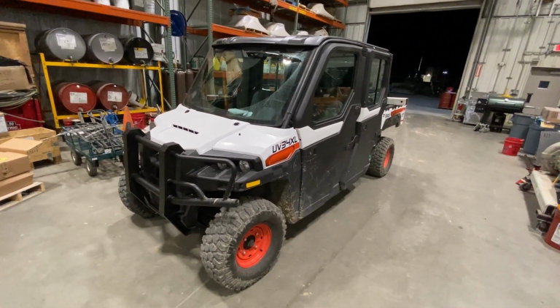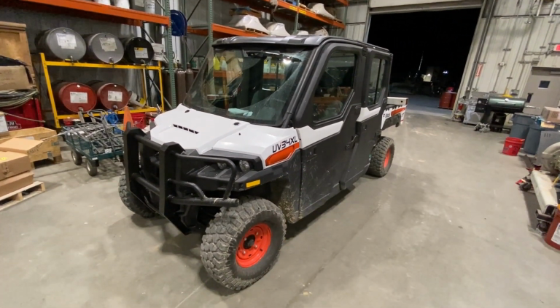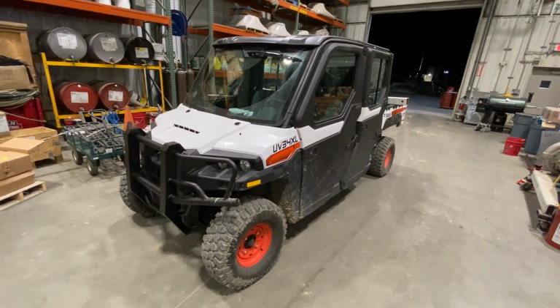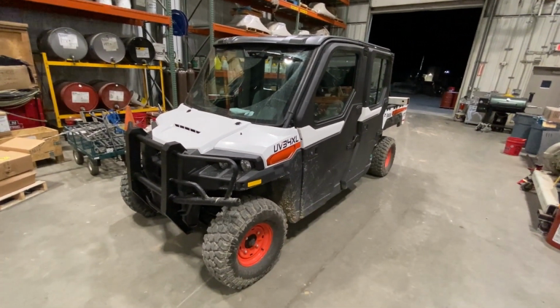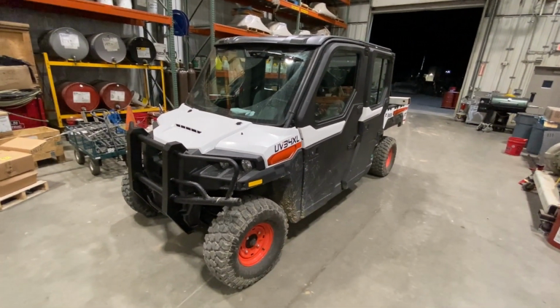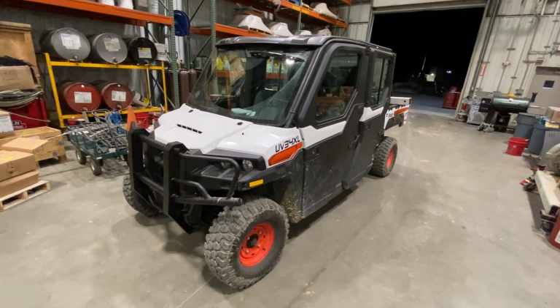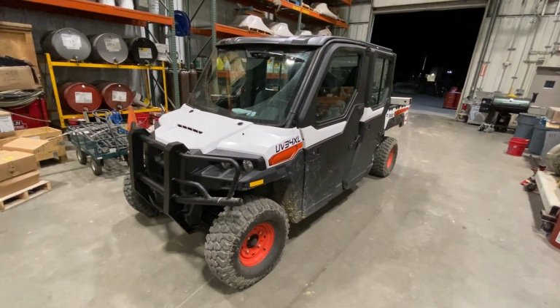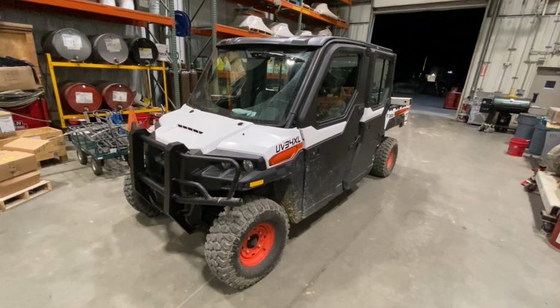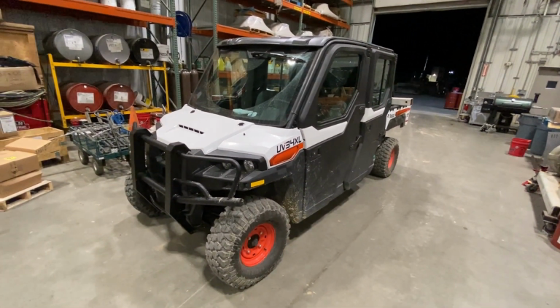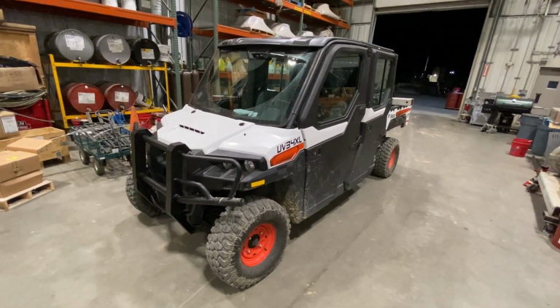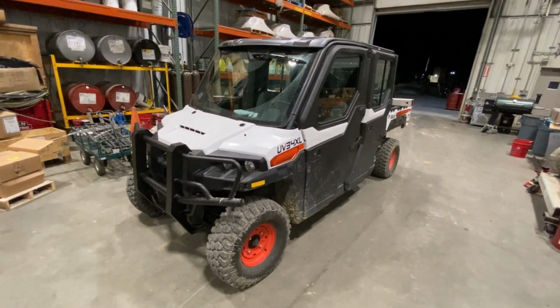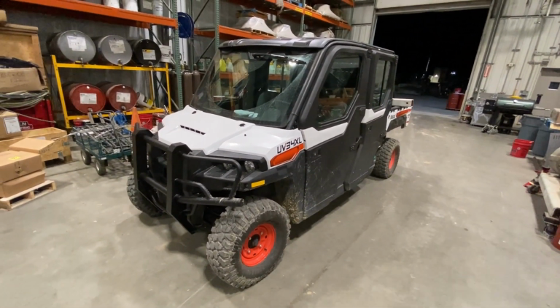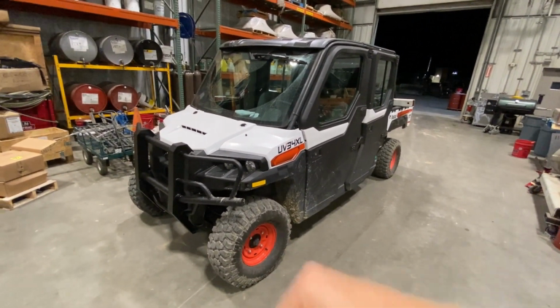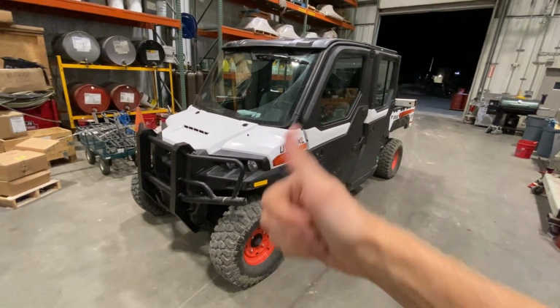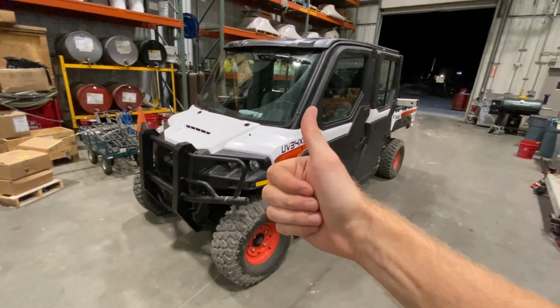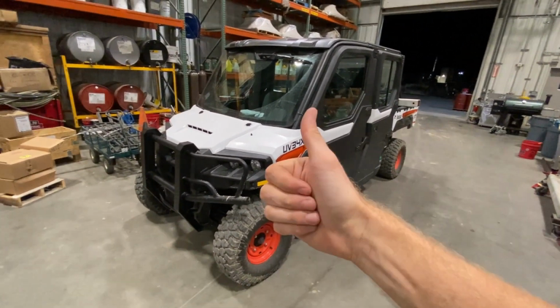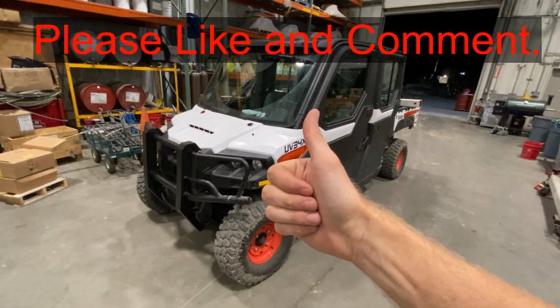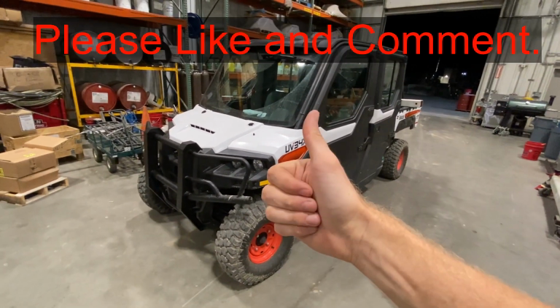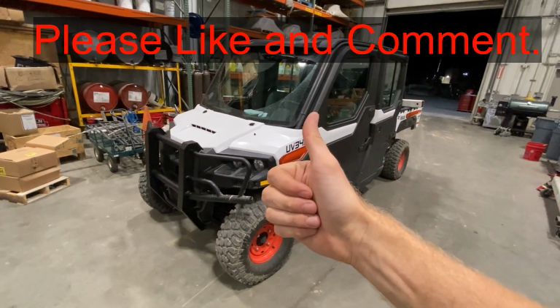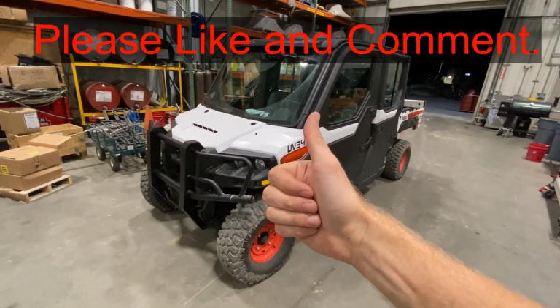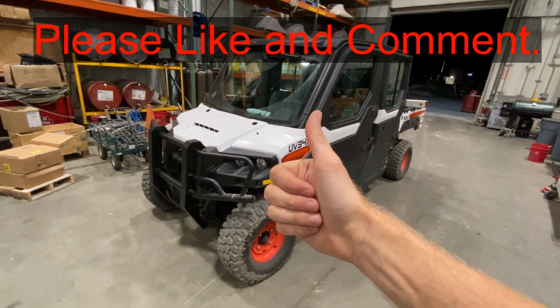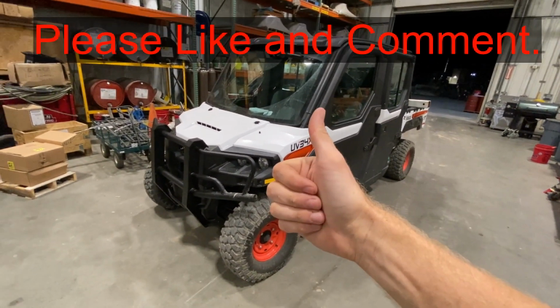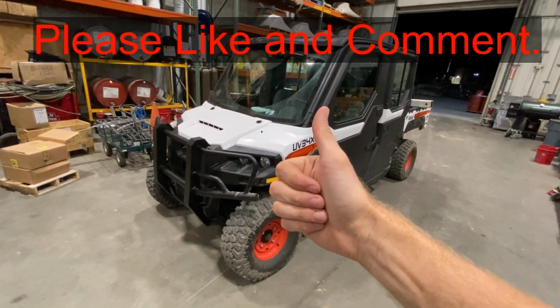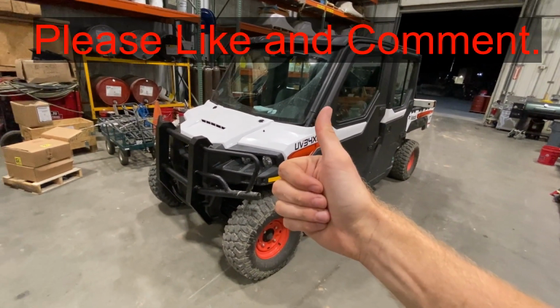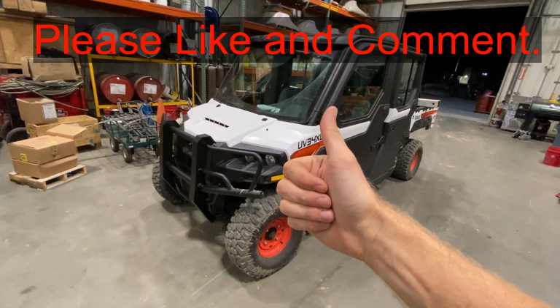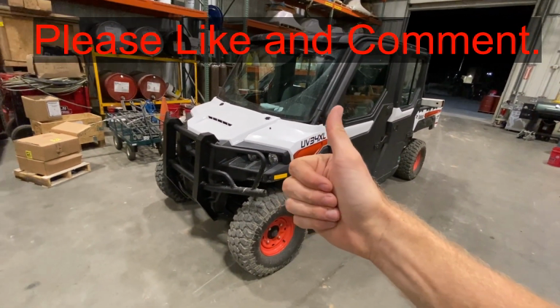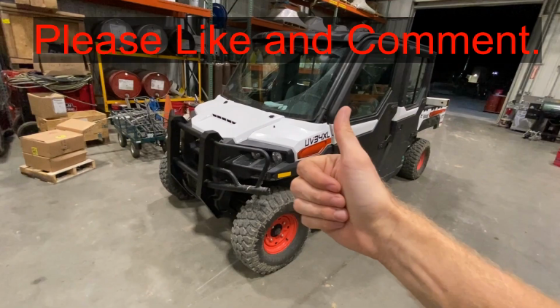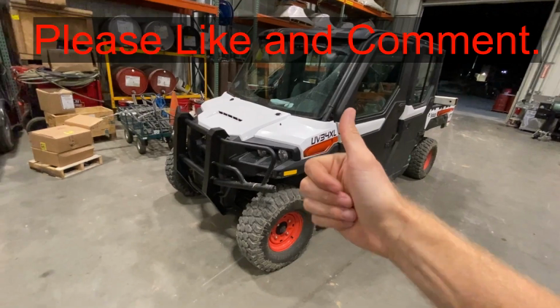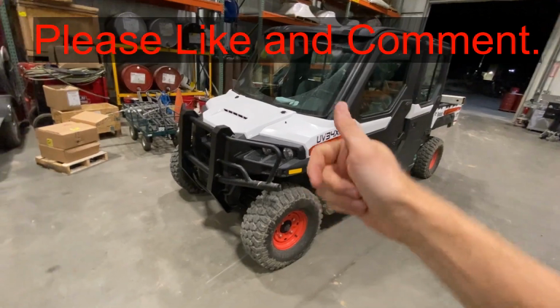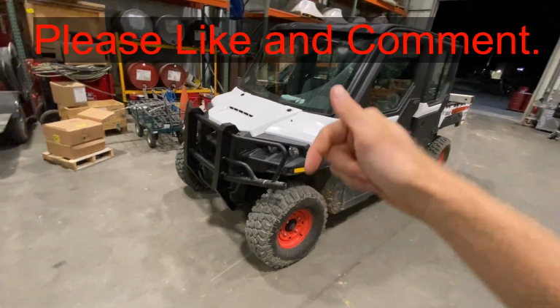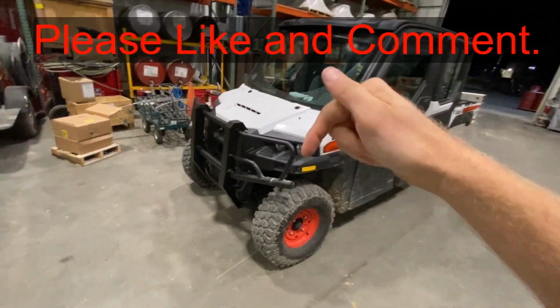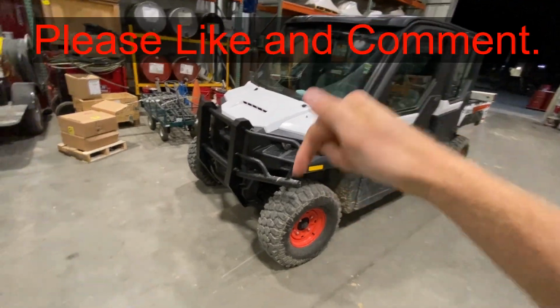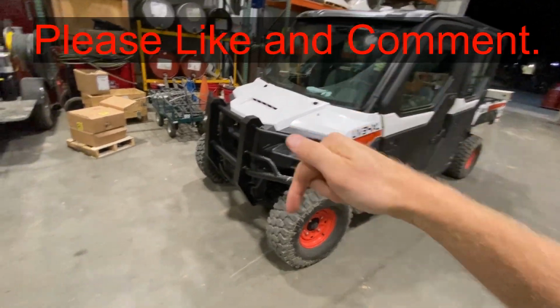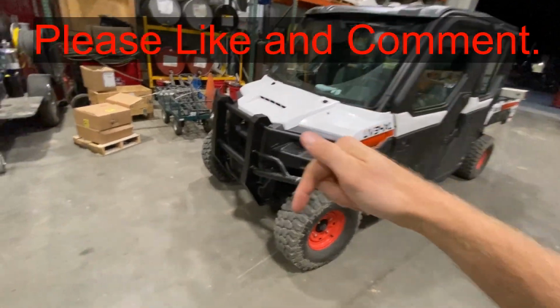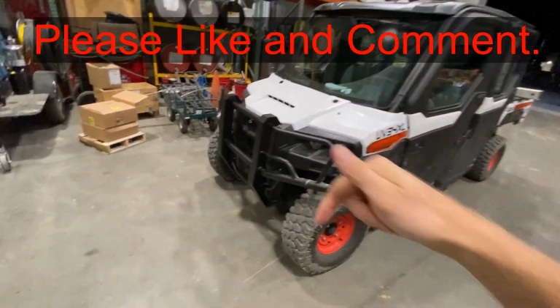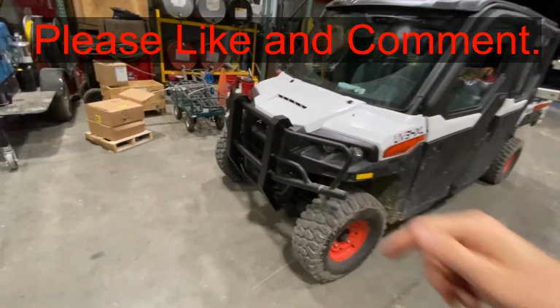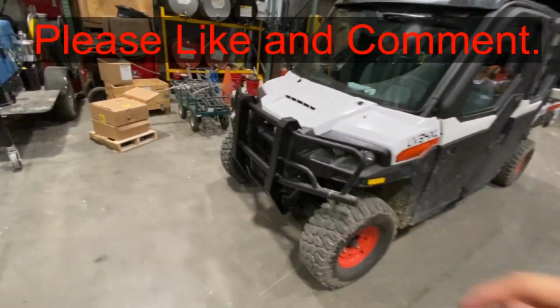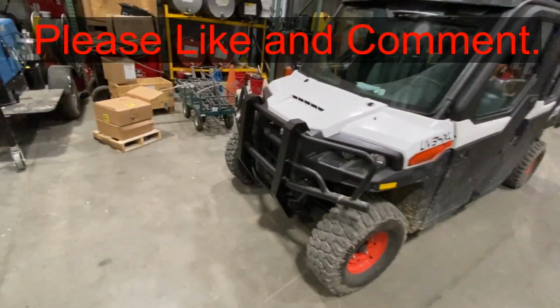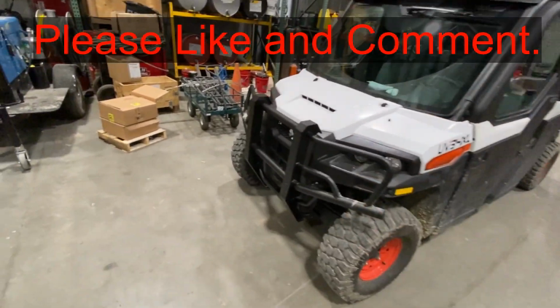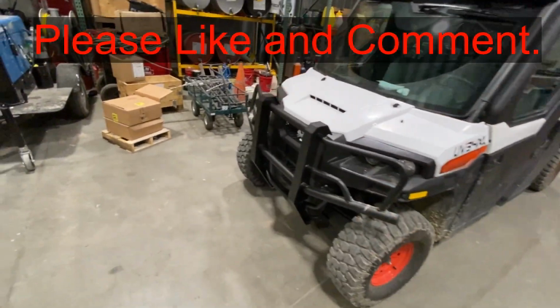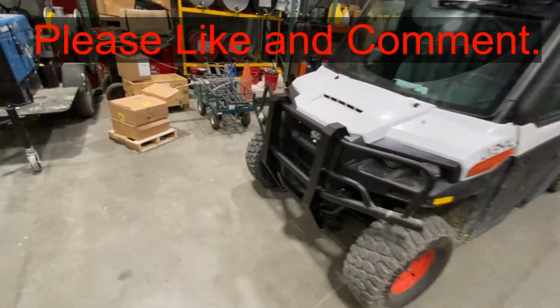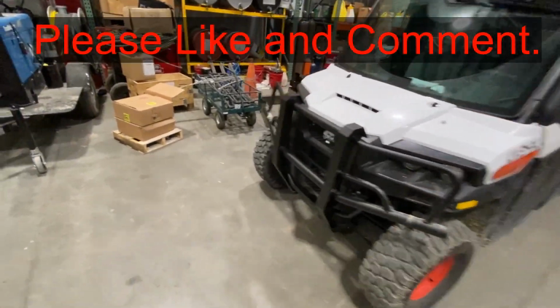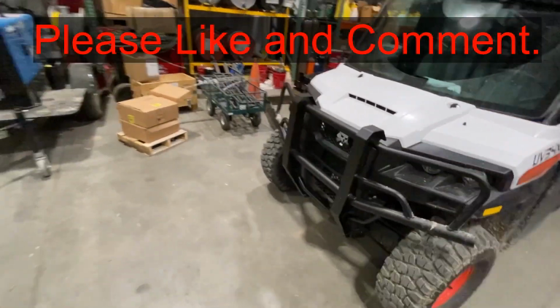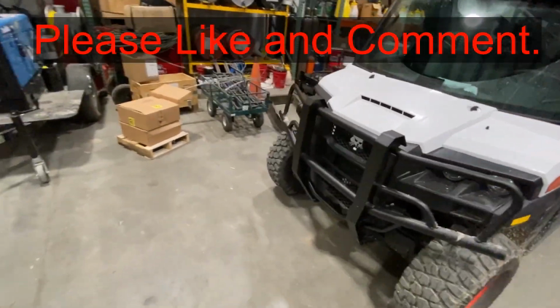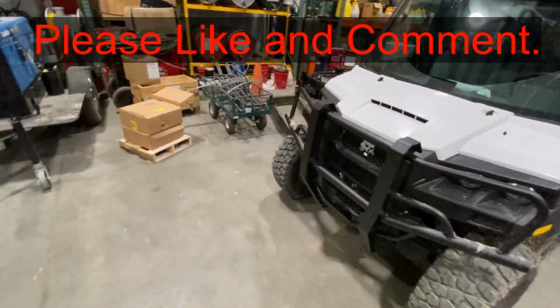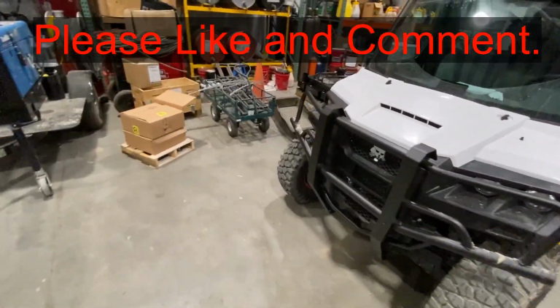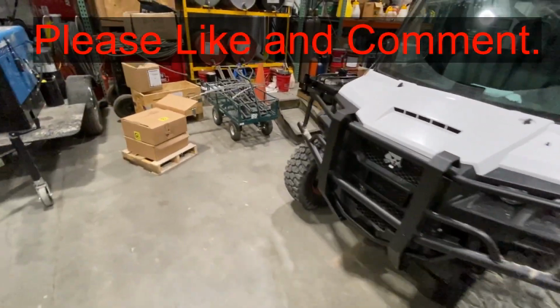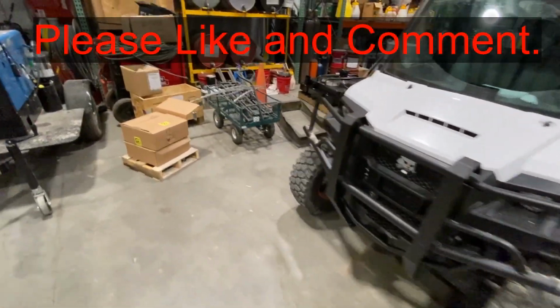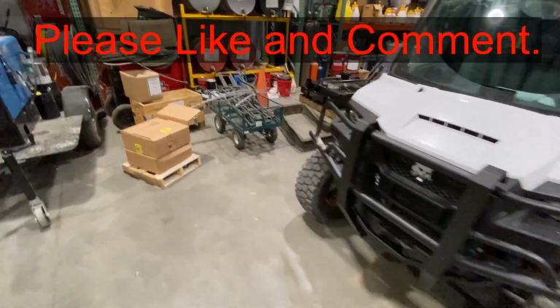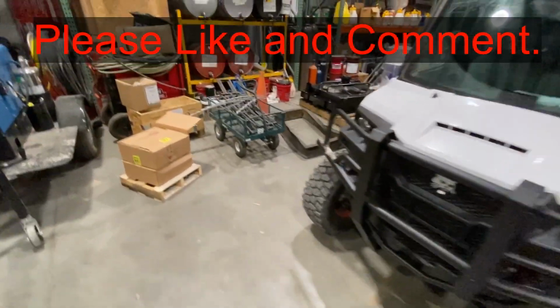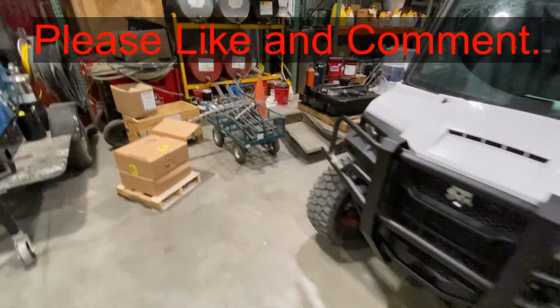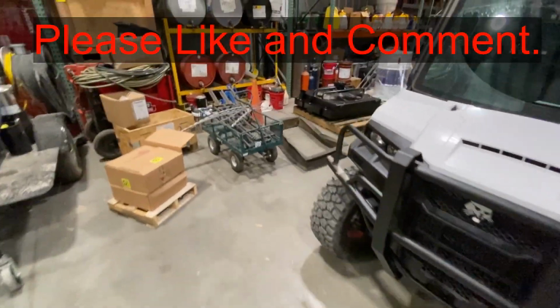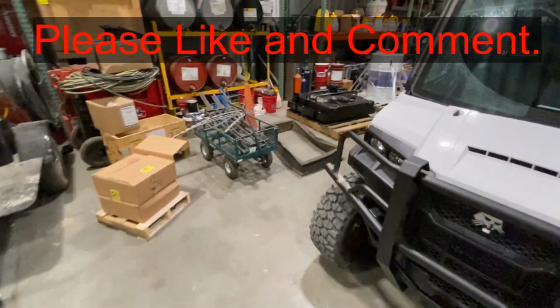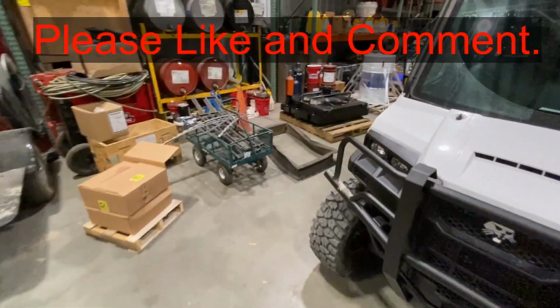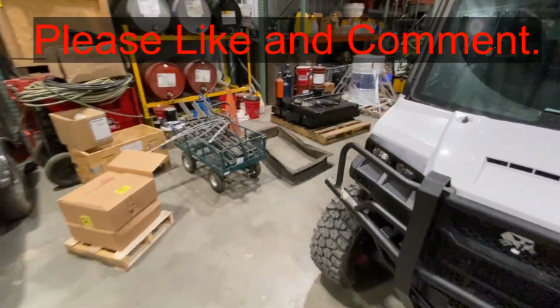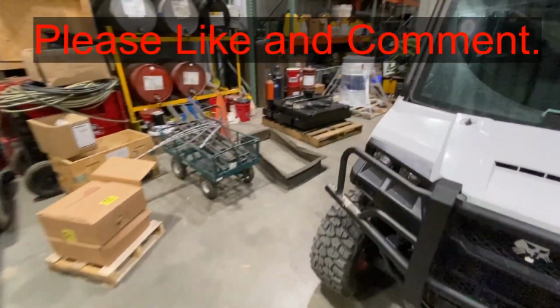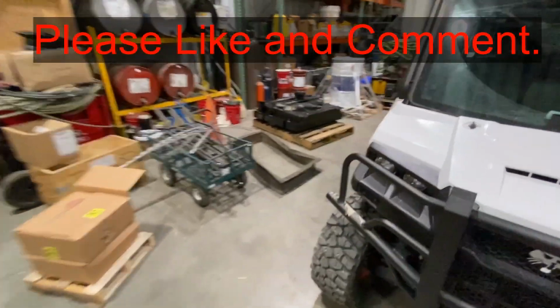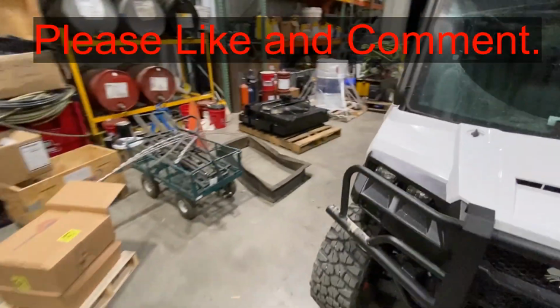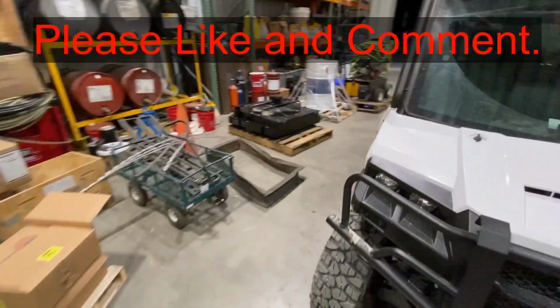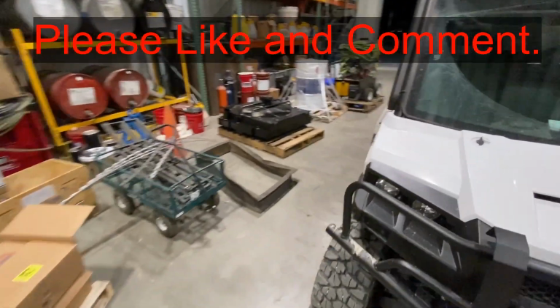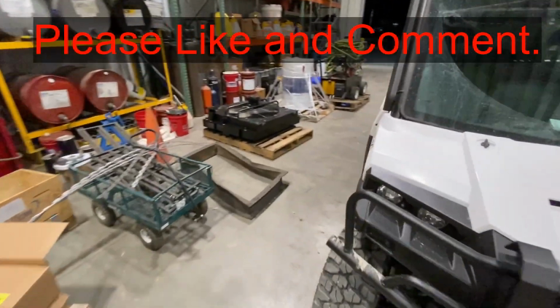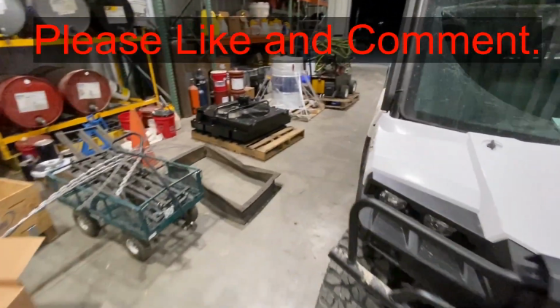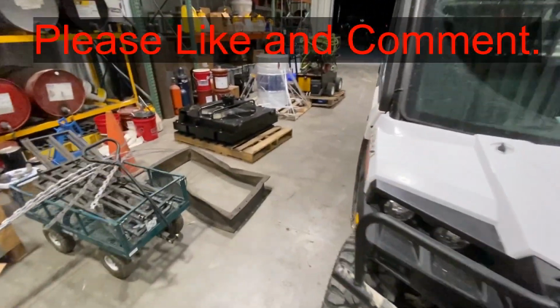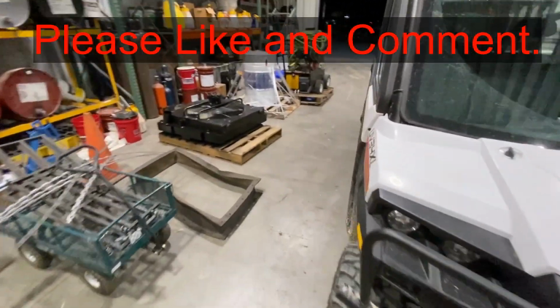If this video is helpful, smash that thumbs up button, leave a comment down below for the YouTube algorithm — it really helps out a lot.